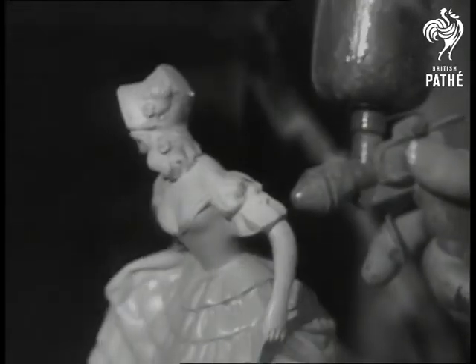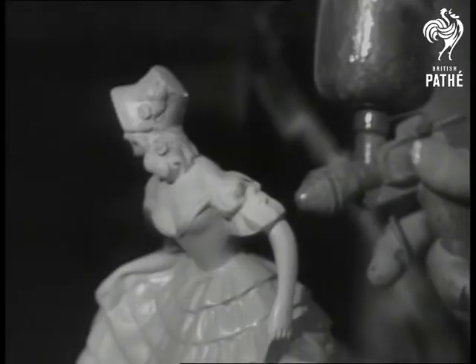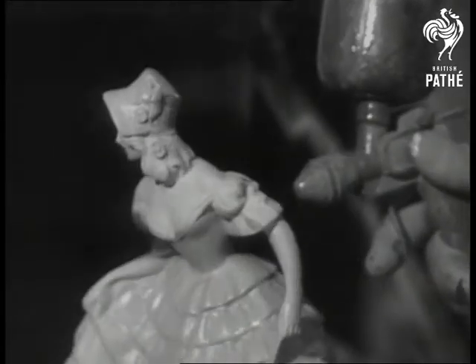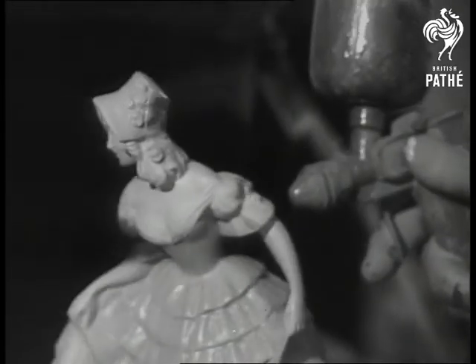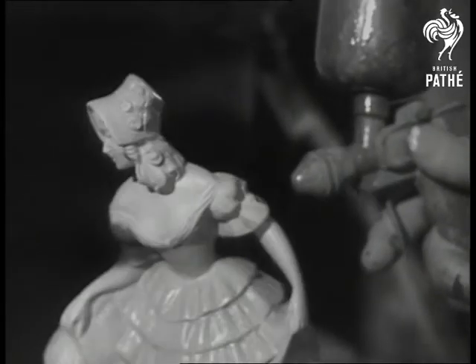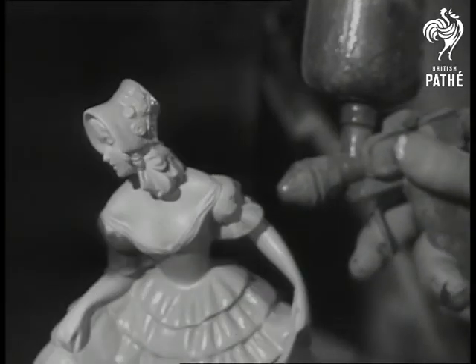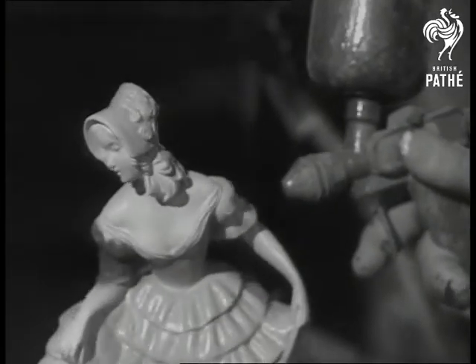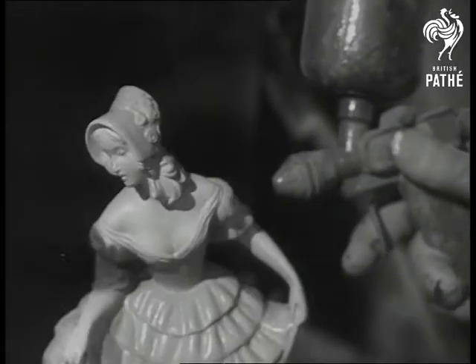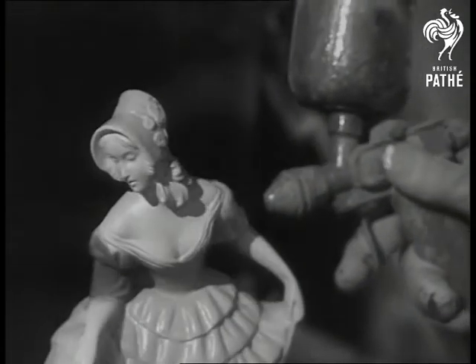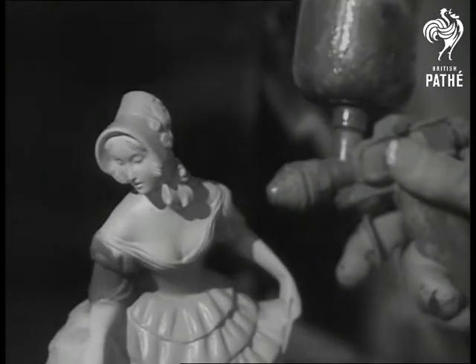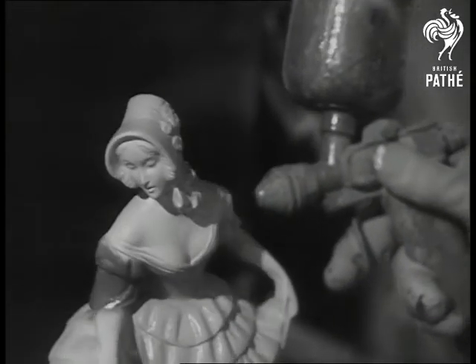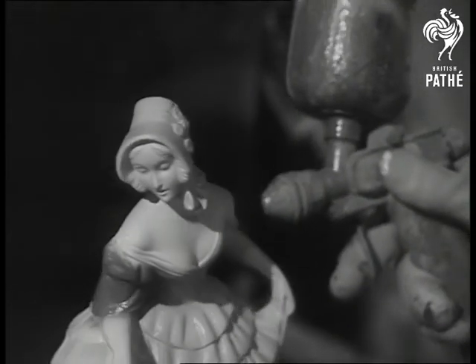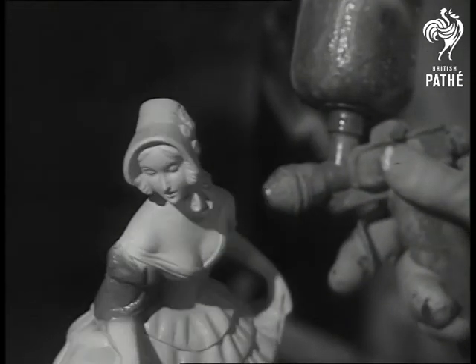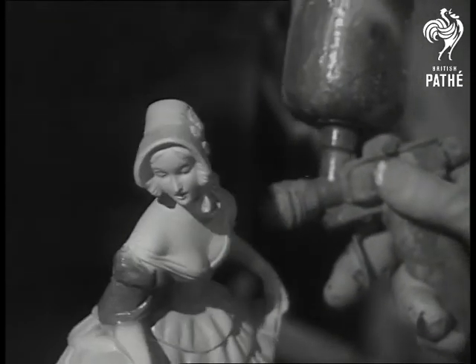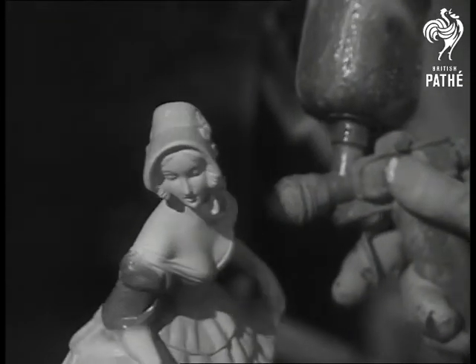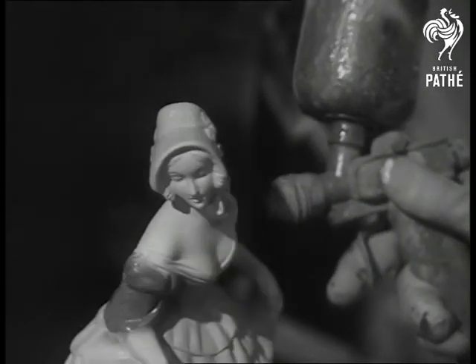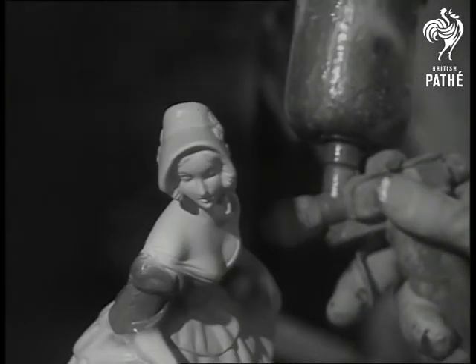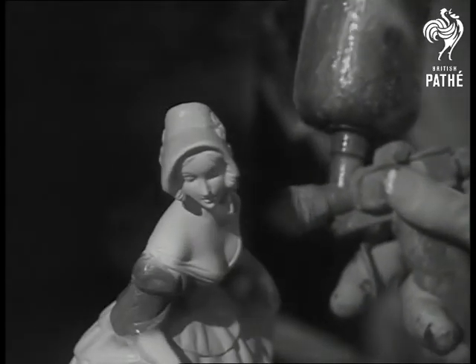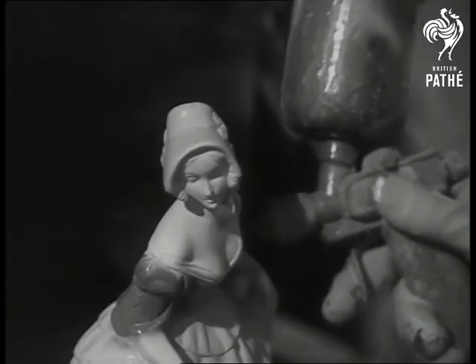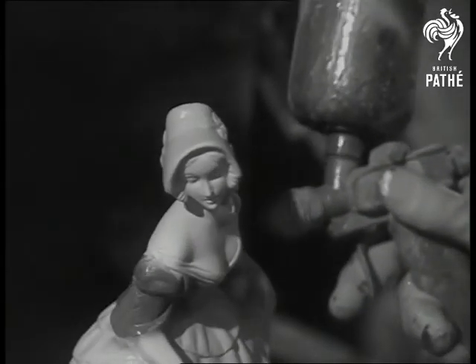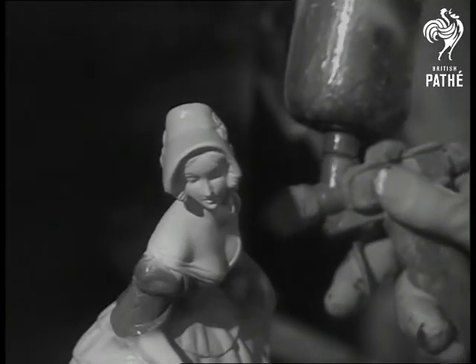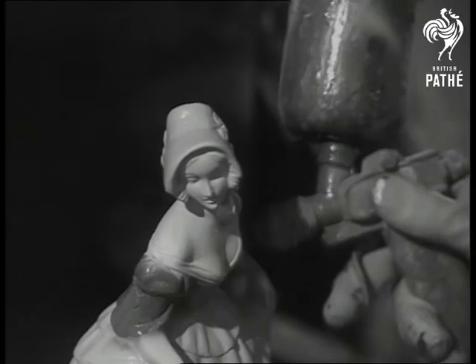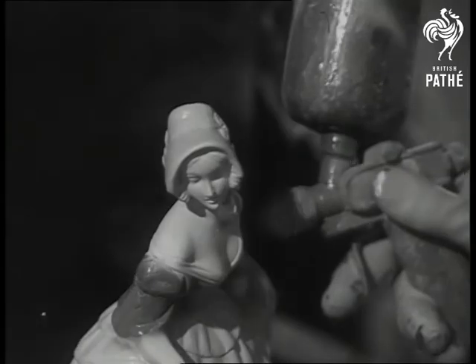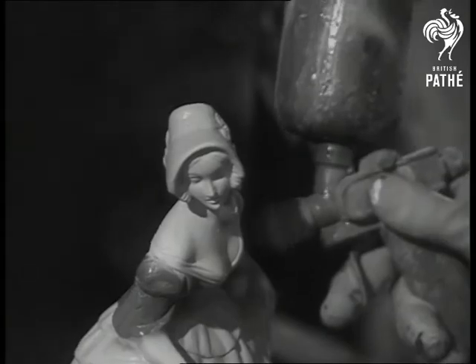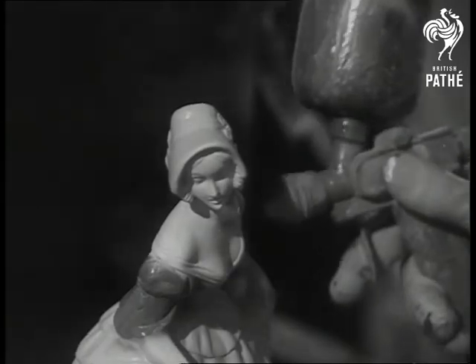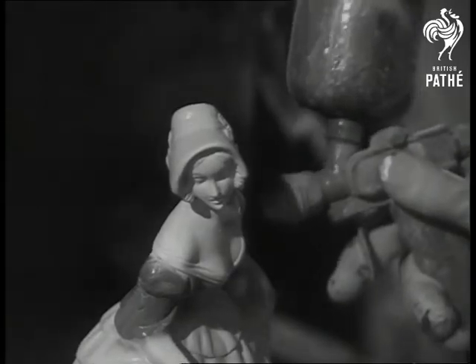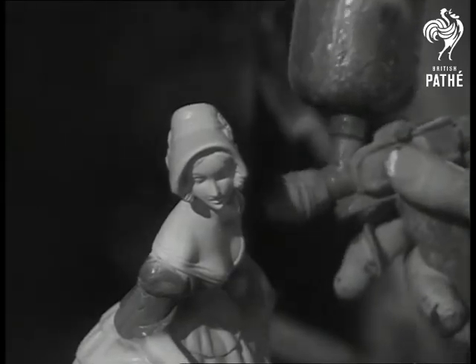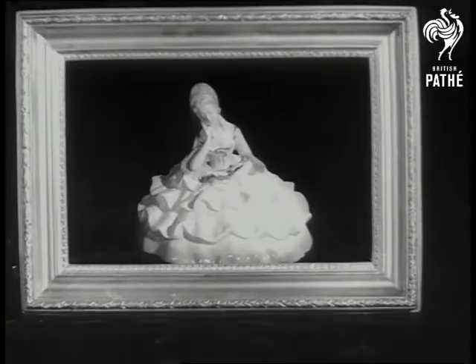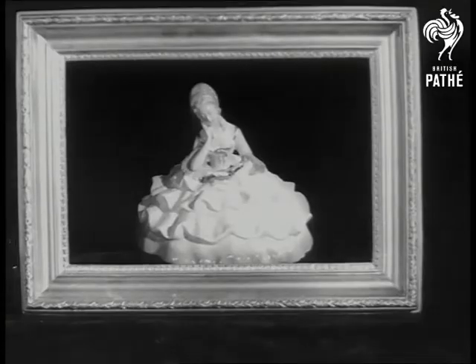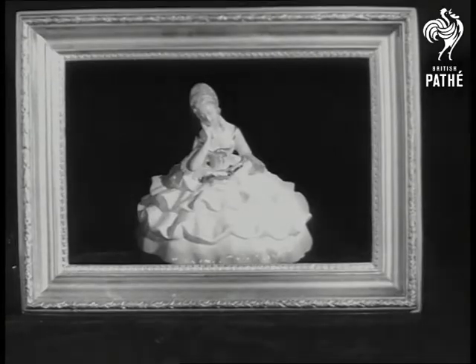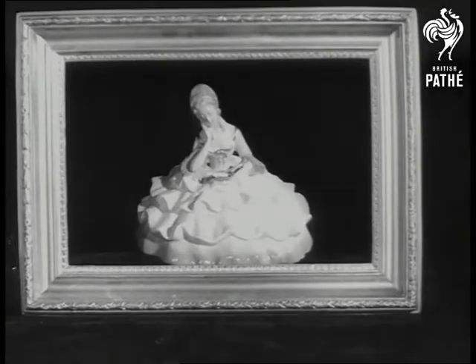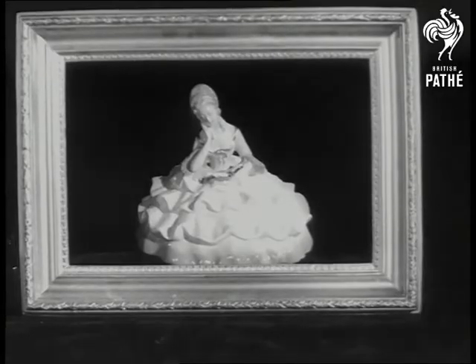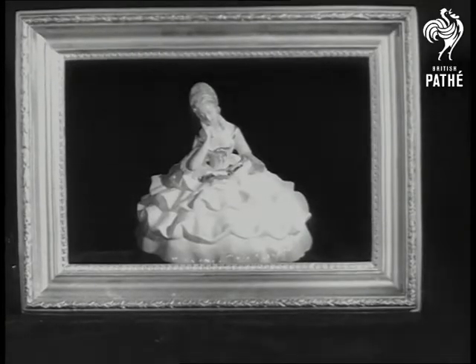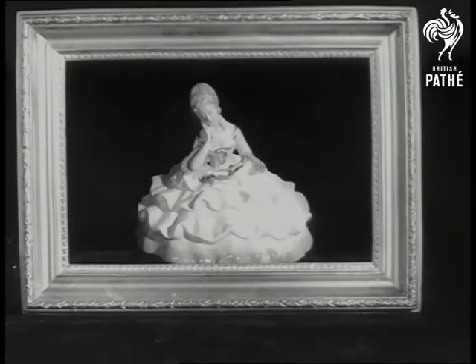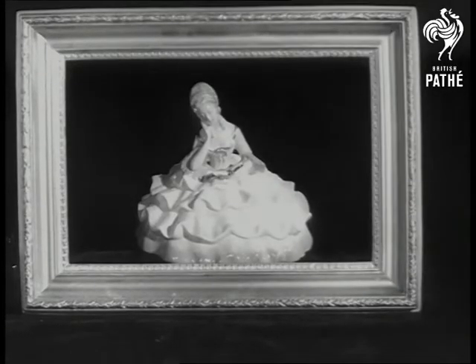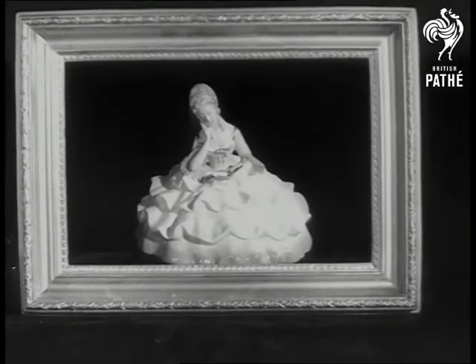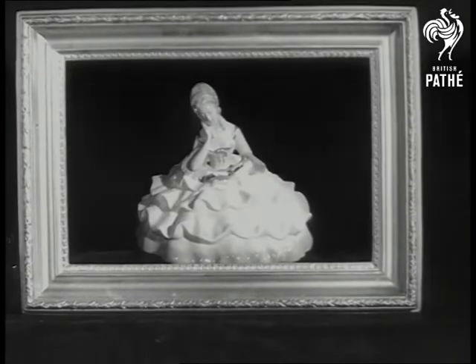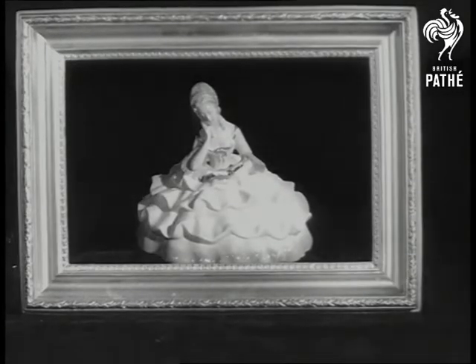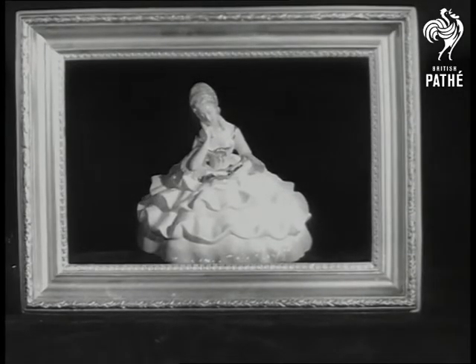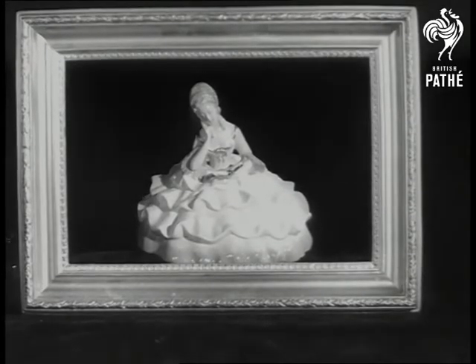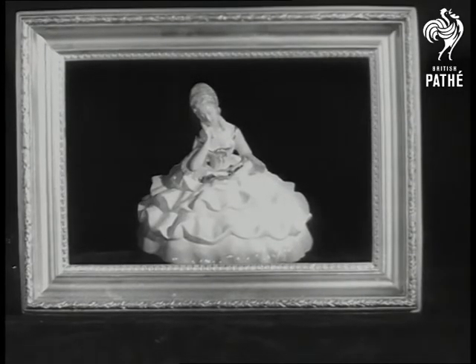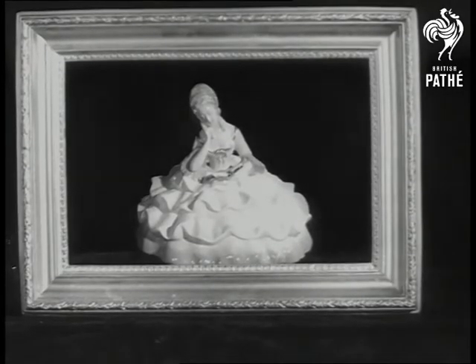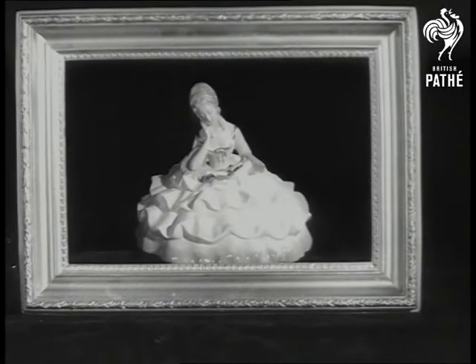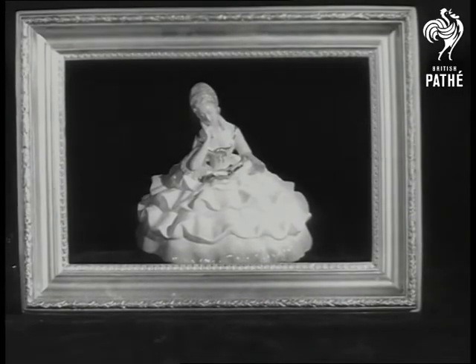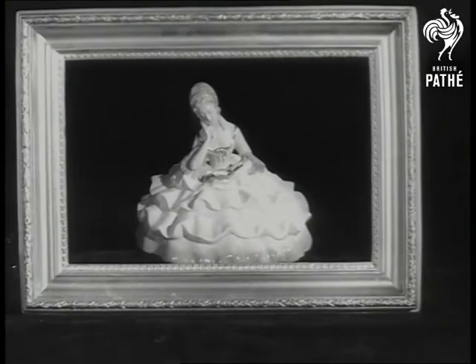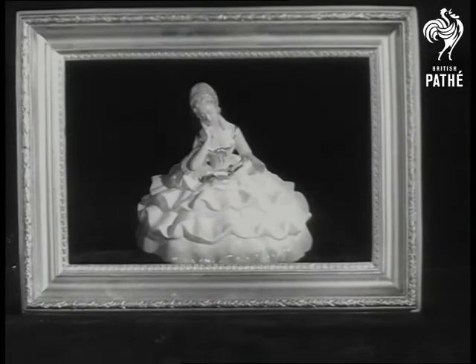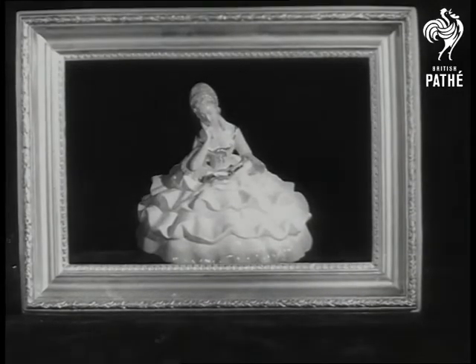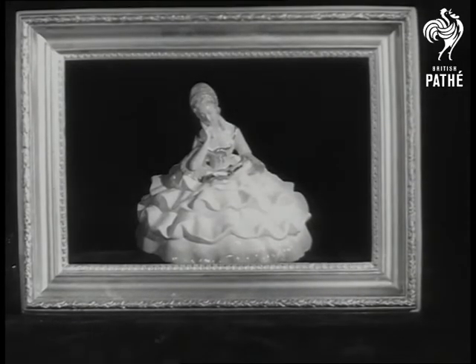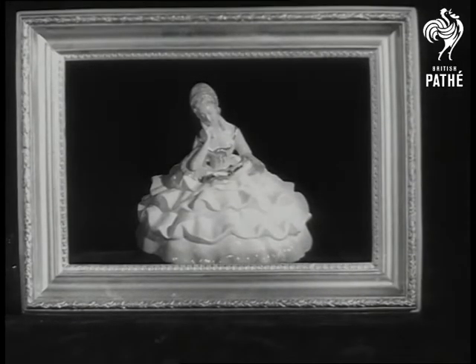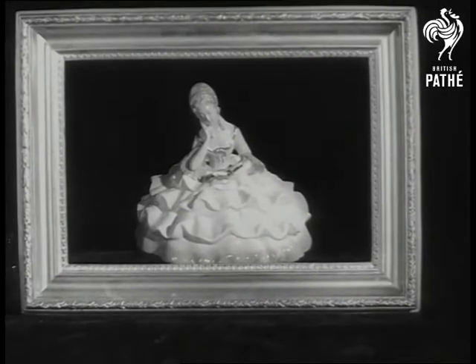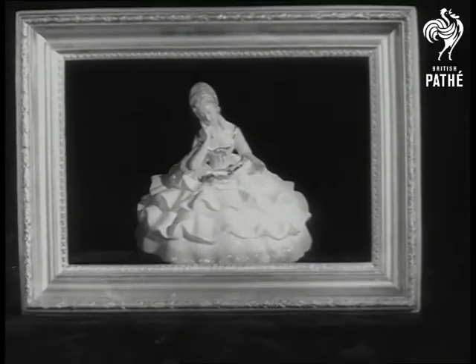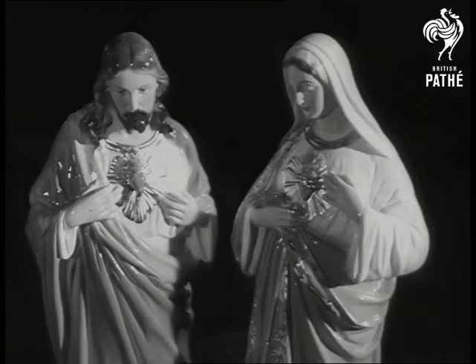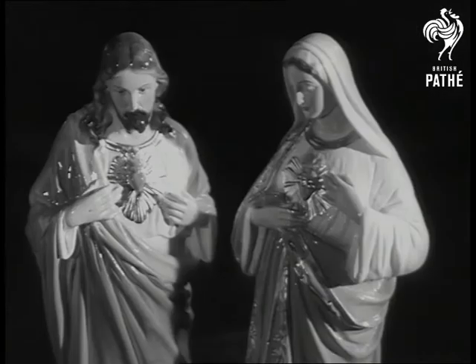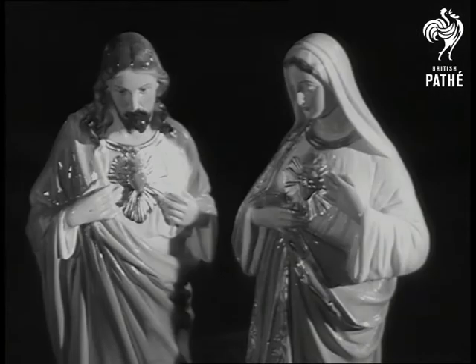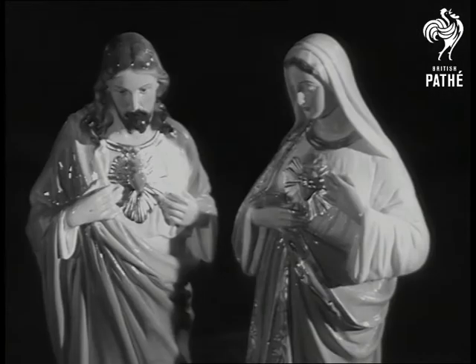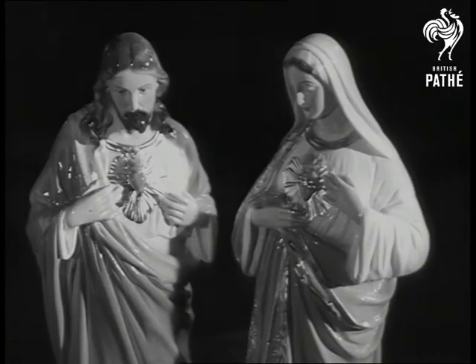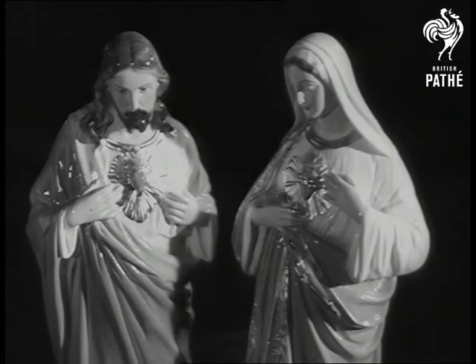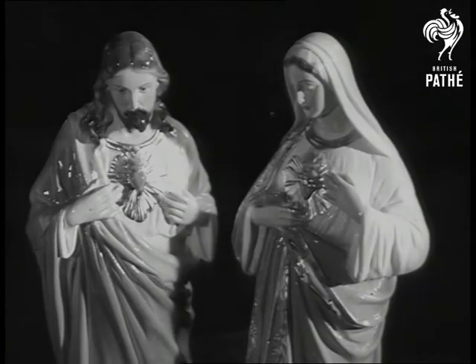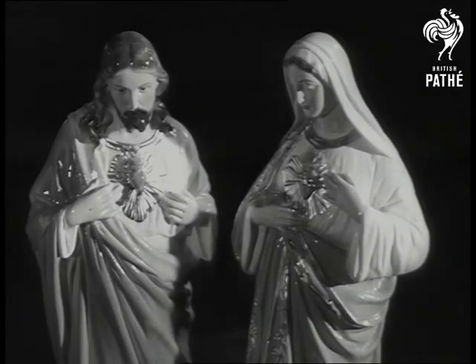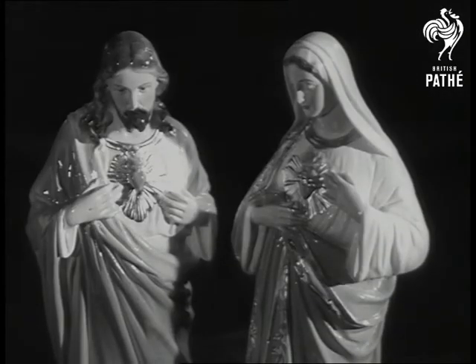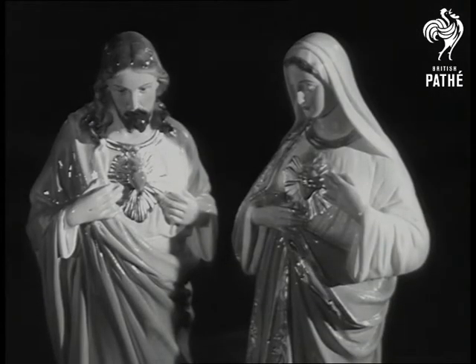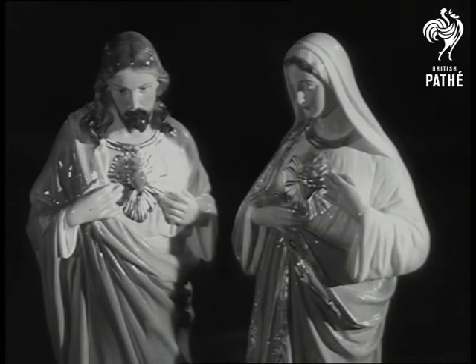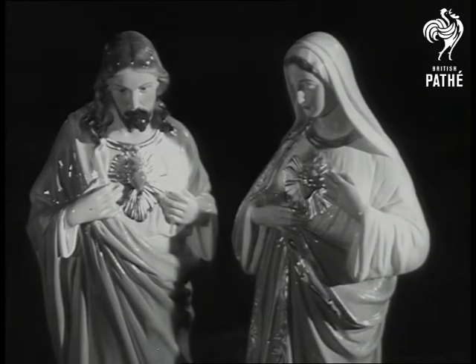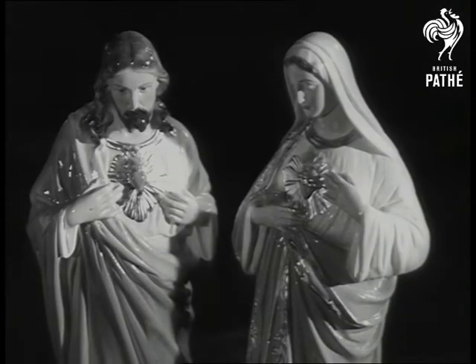A coat of paint and our crinoline lady is ready to go the way of all these models to the shops. They are Italian new masters.